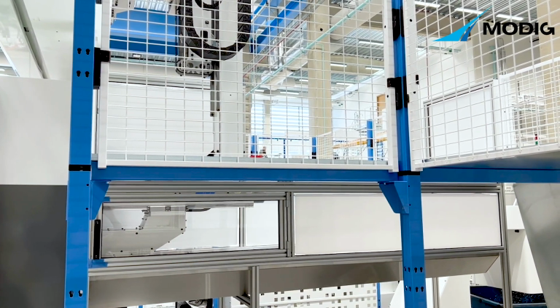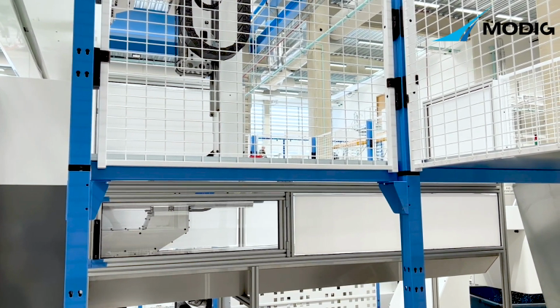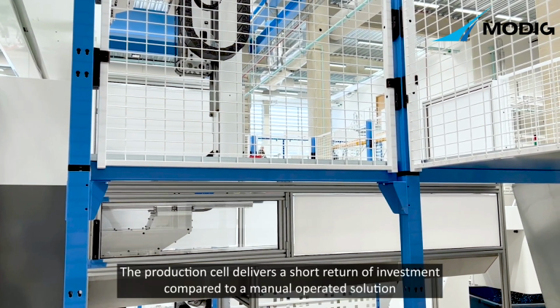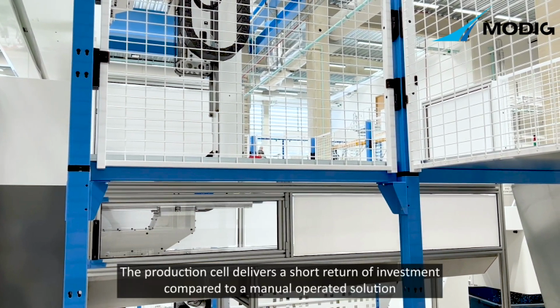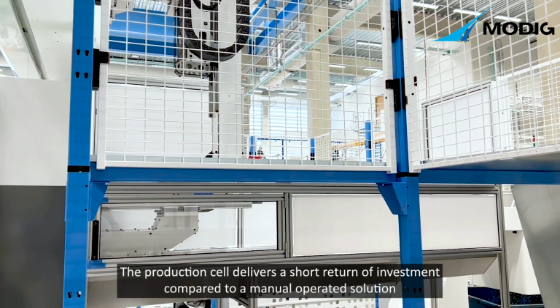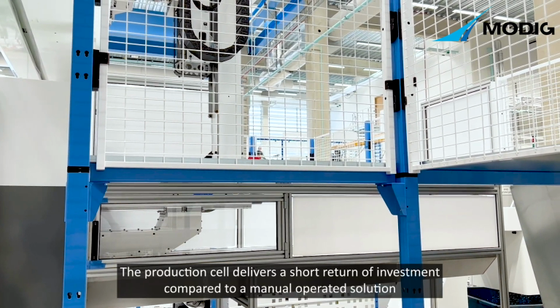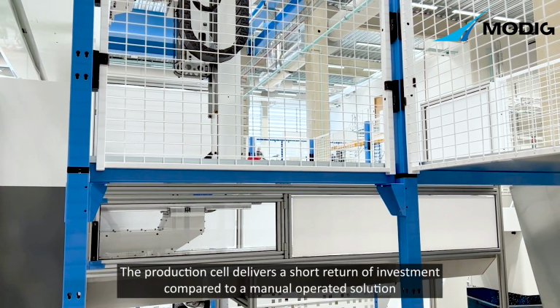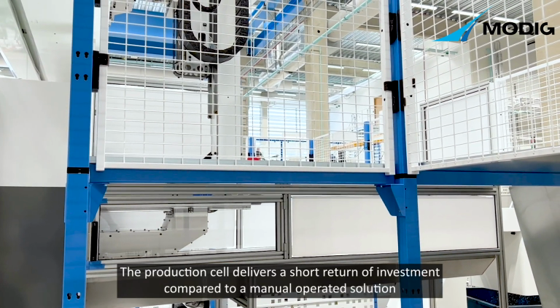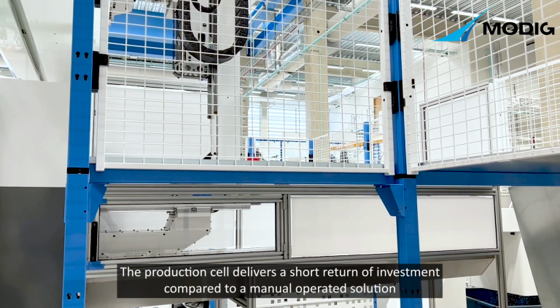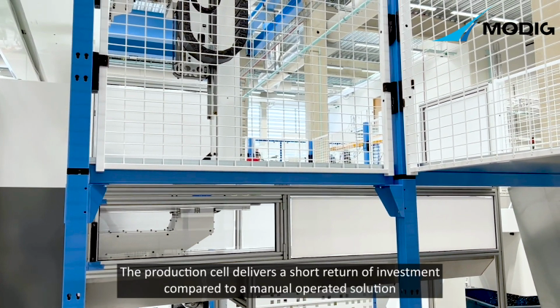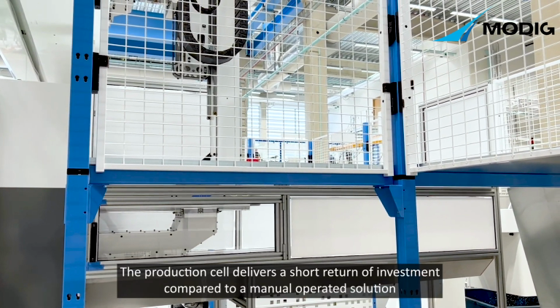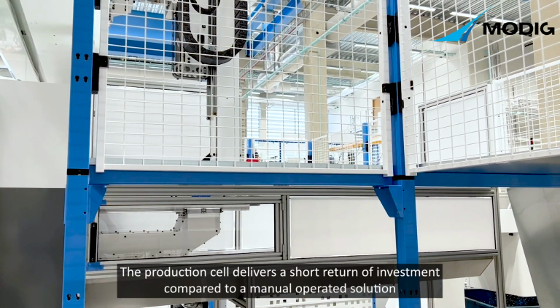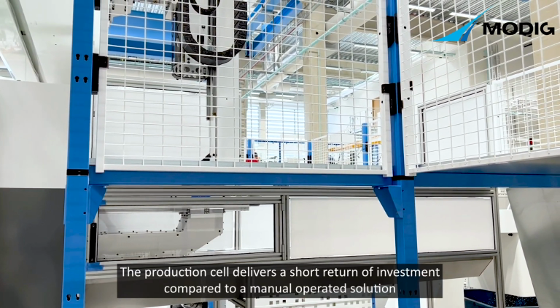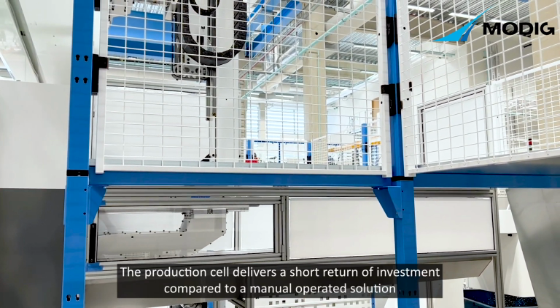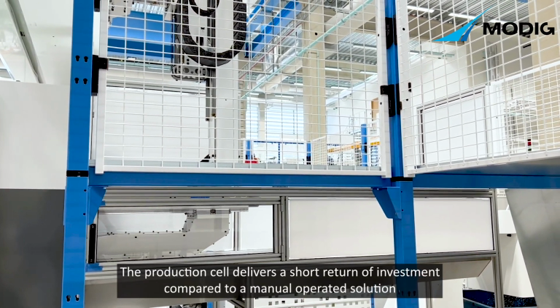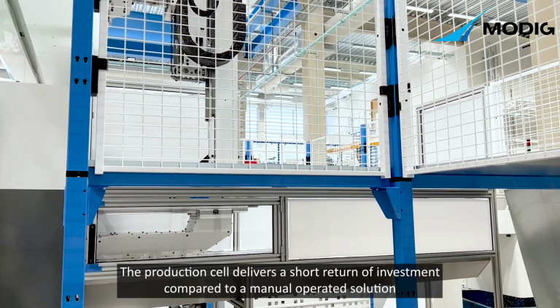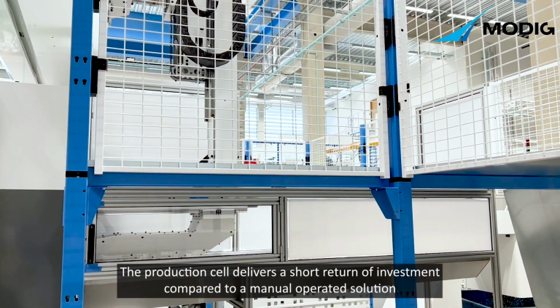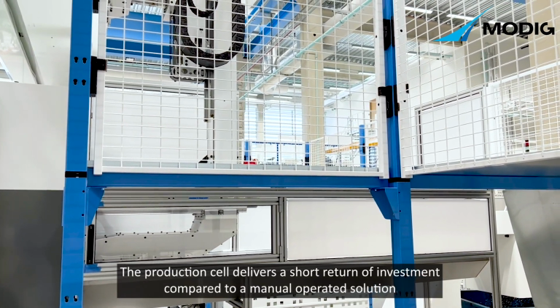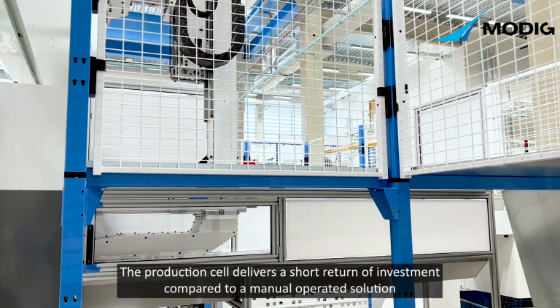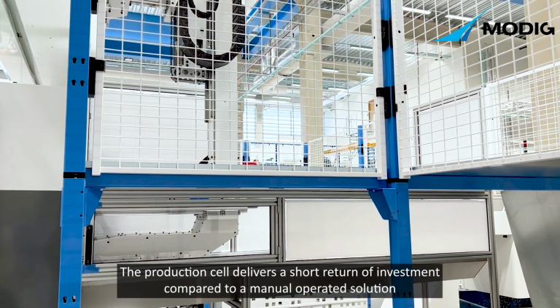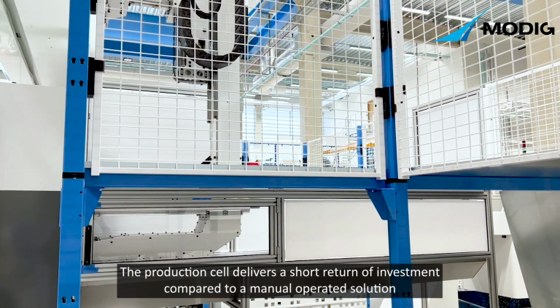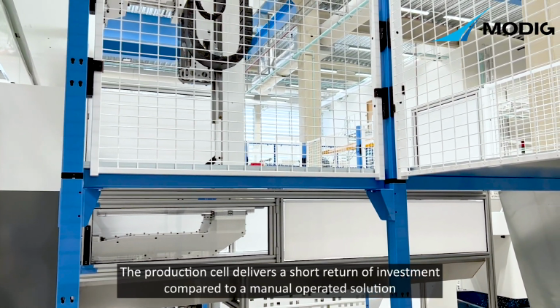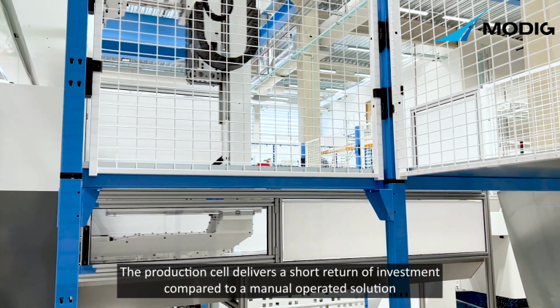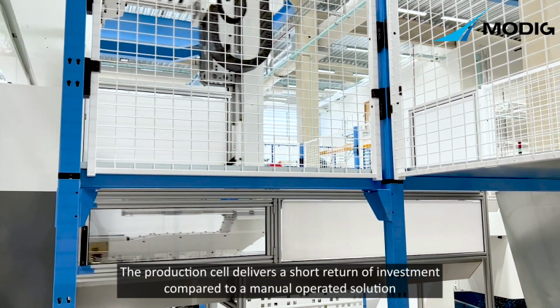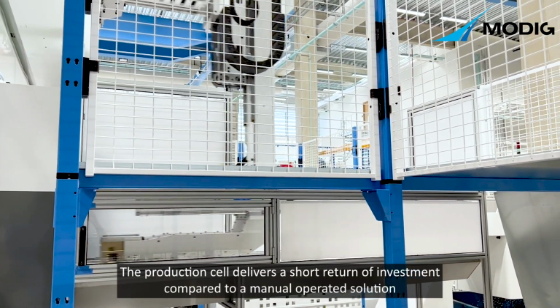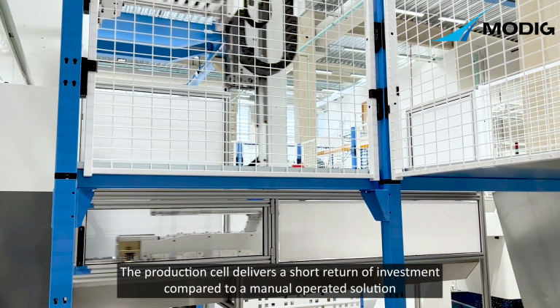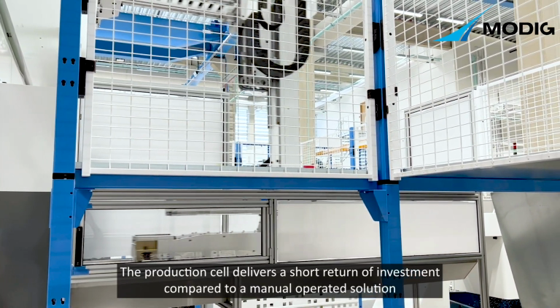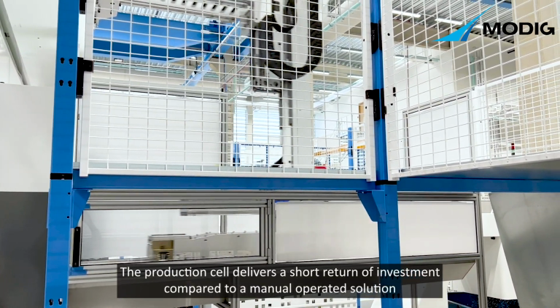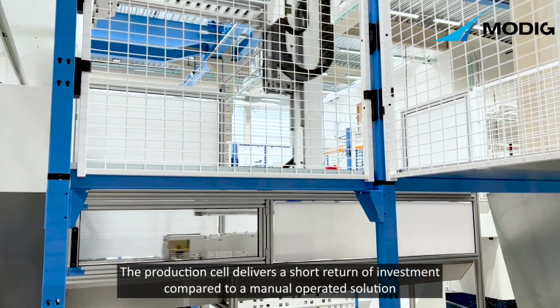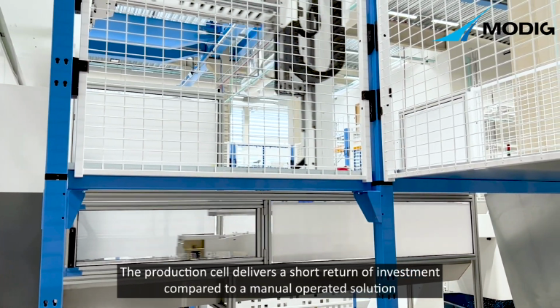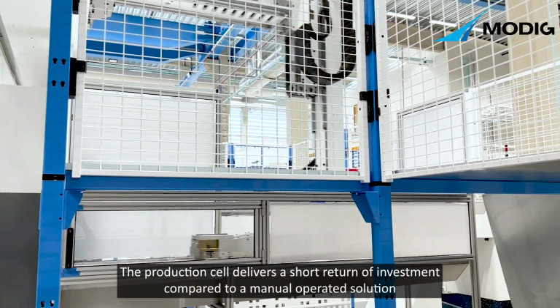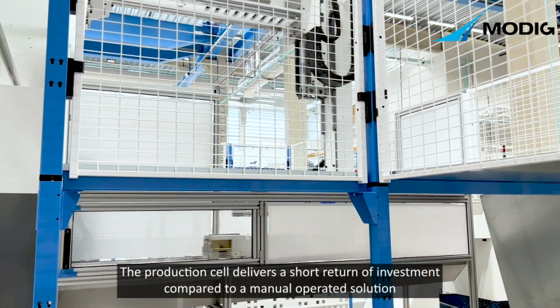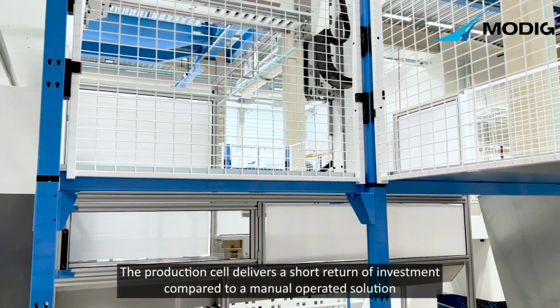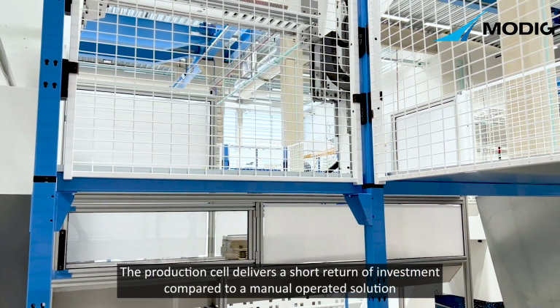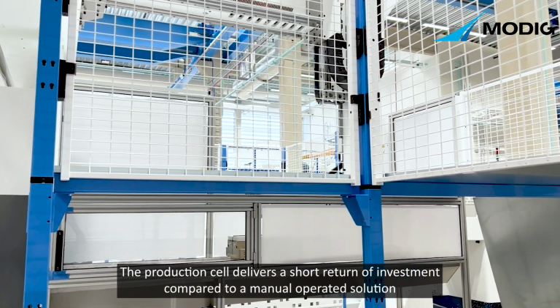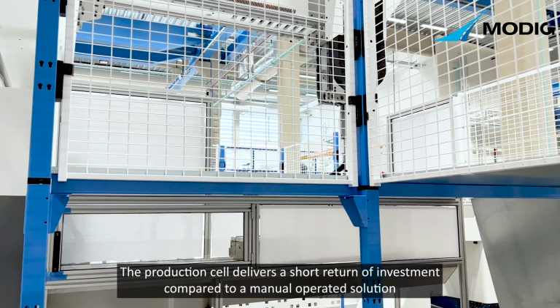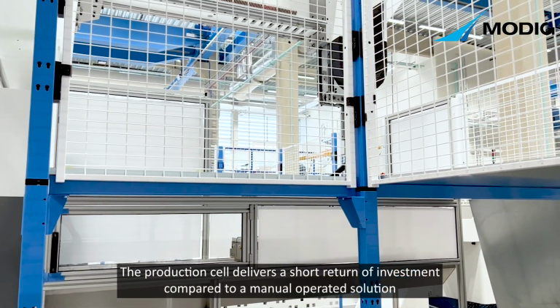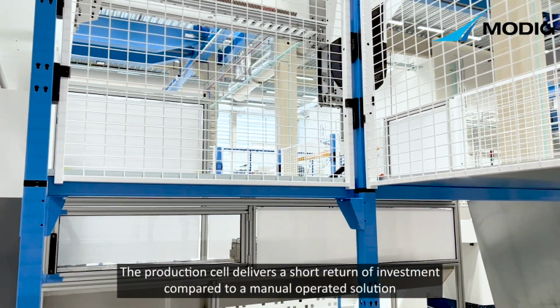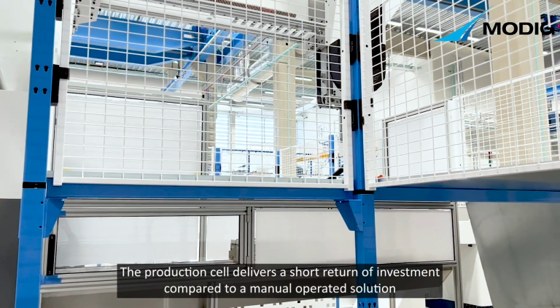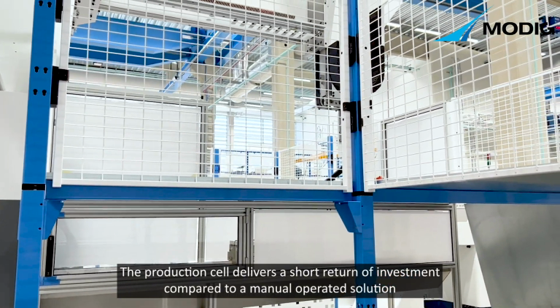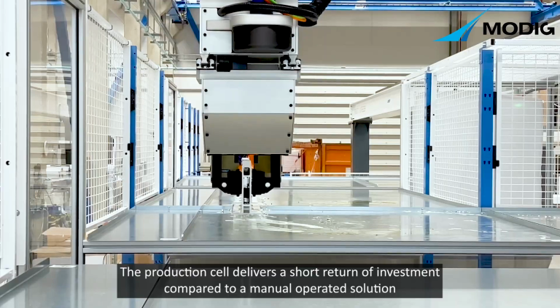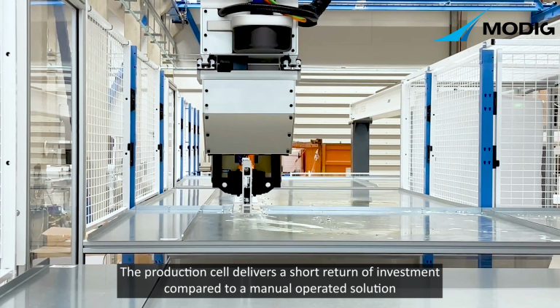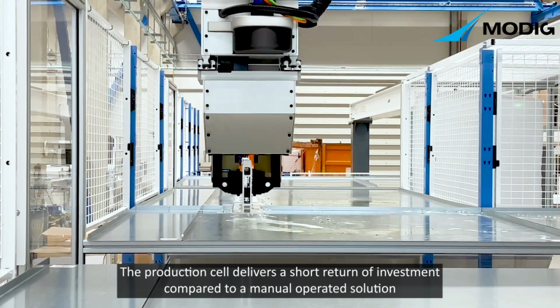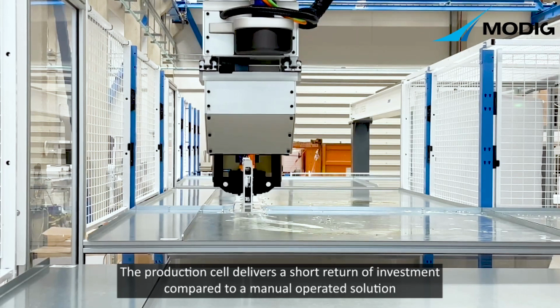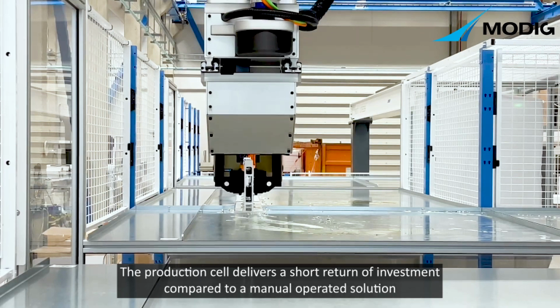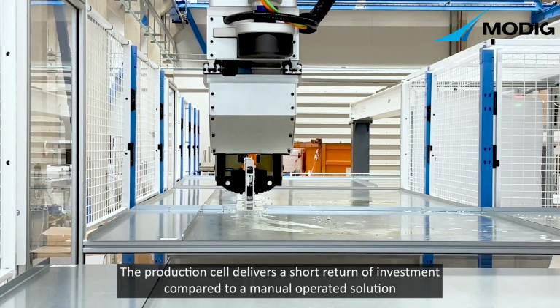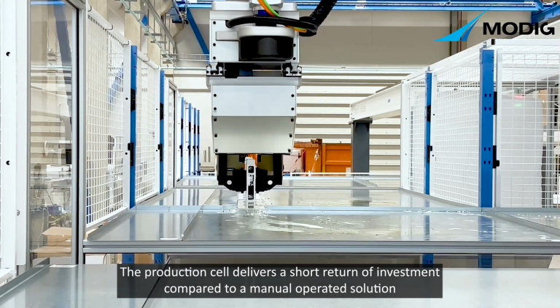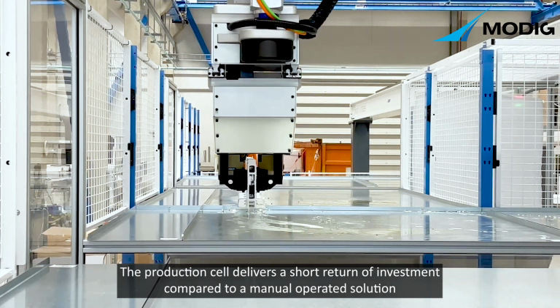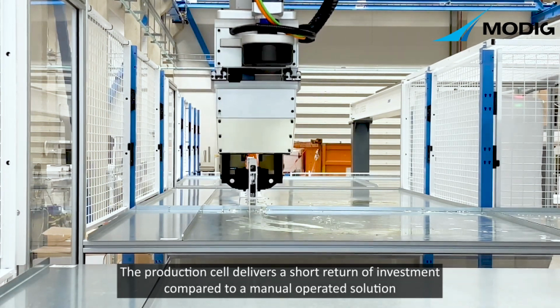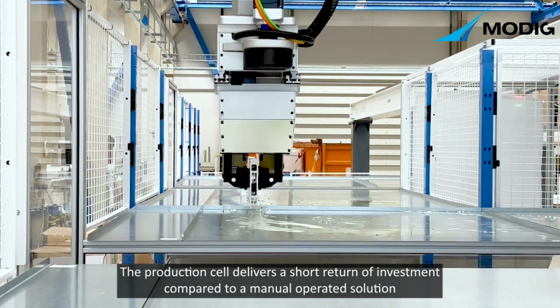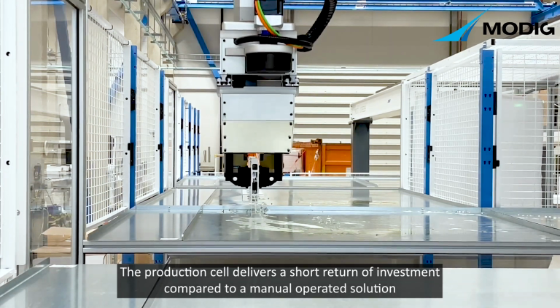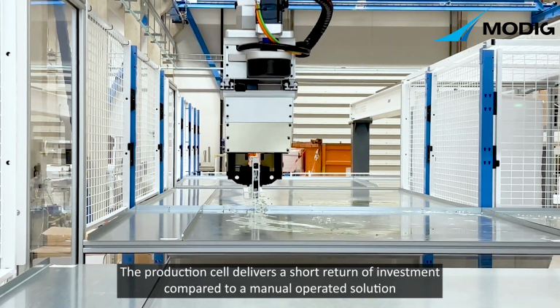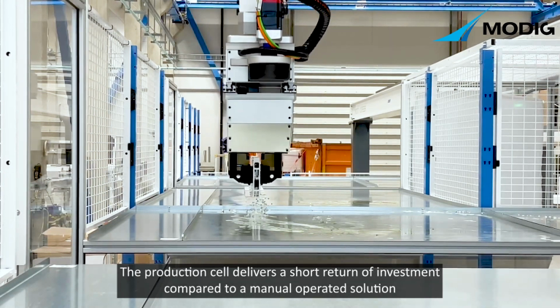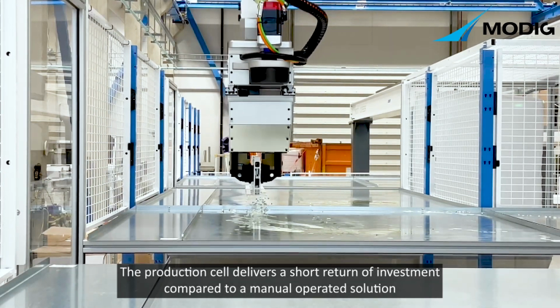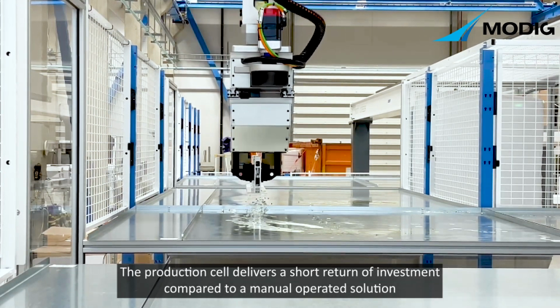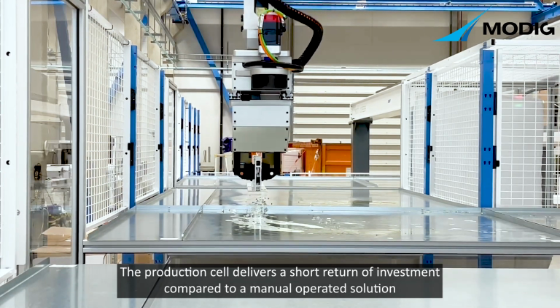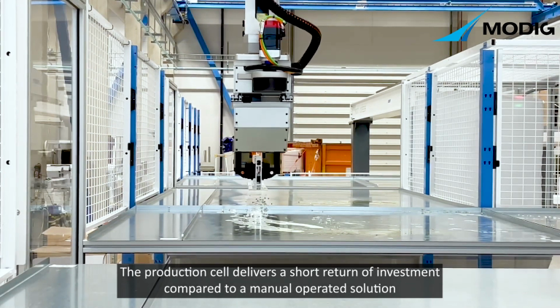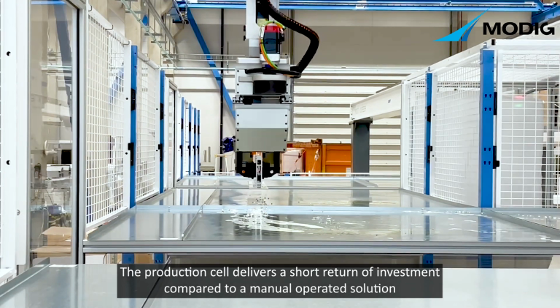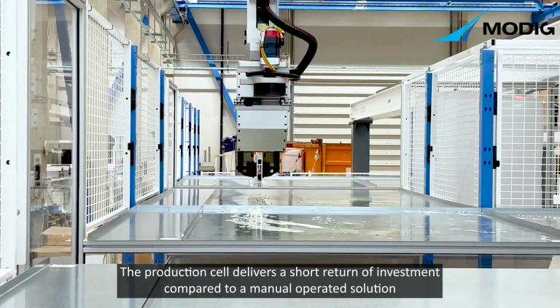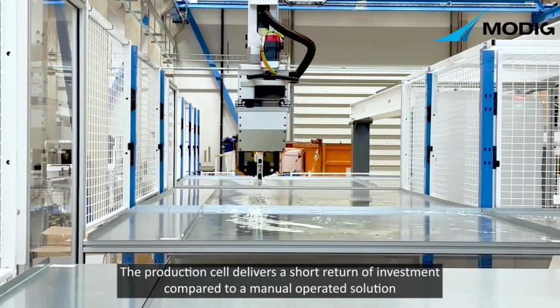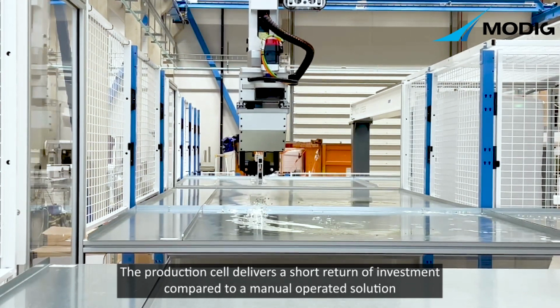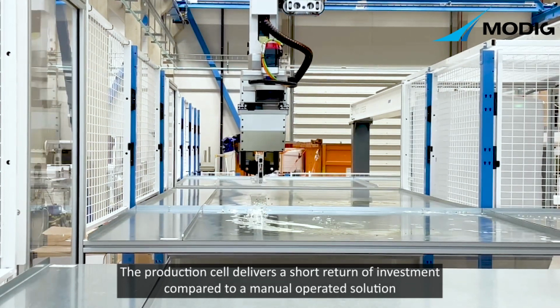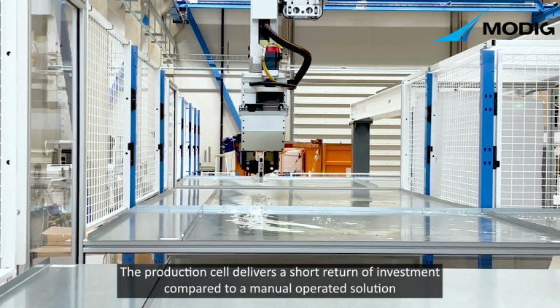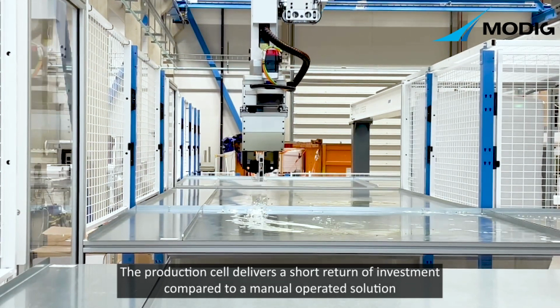The production cell delivers a short return on investment compared to a manually operated solution.